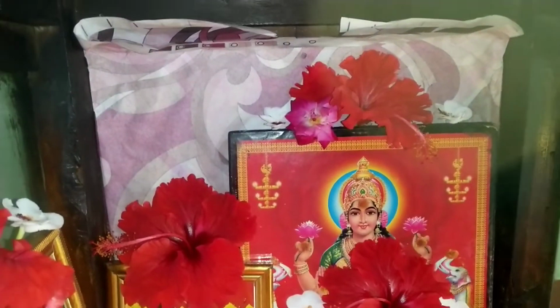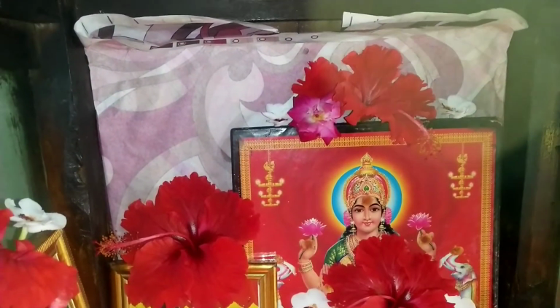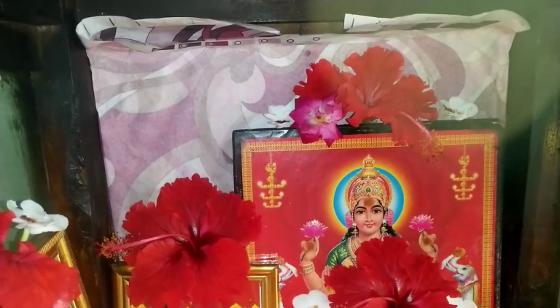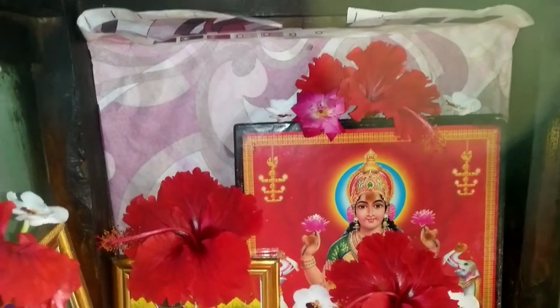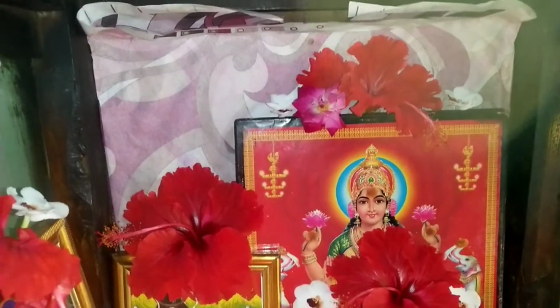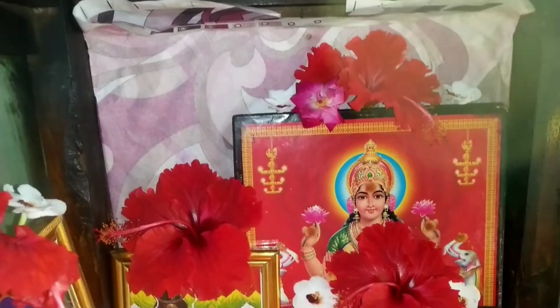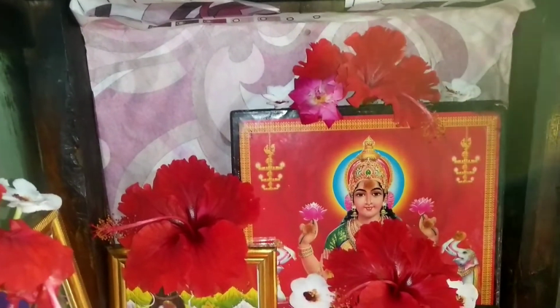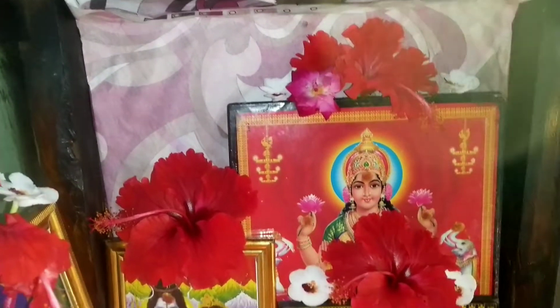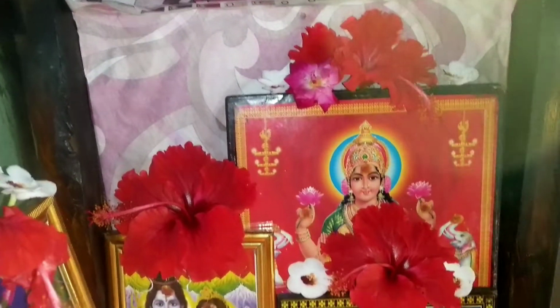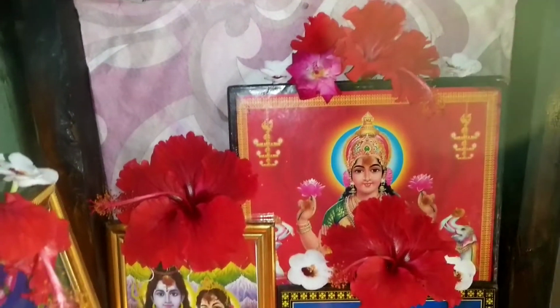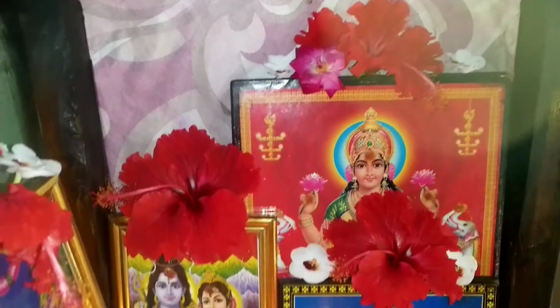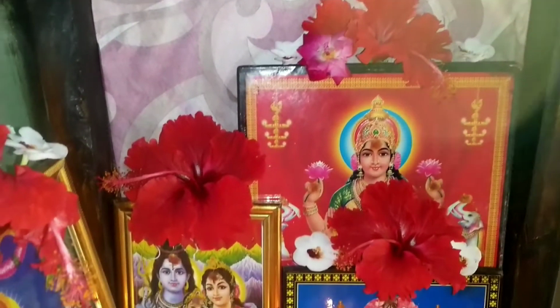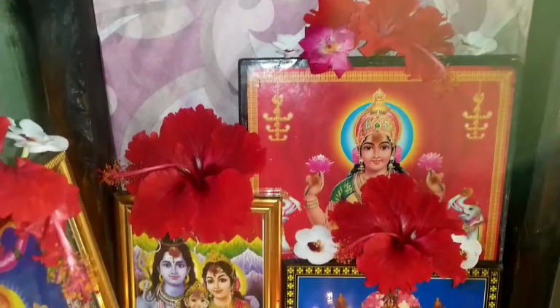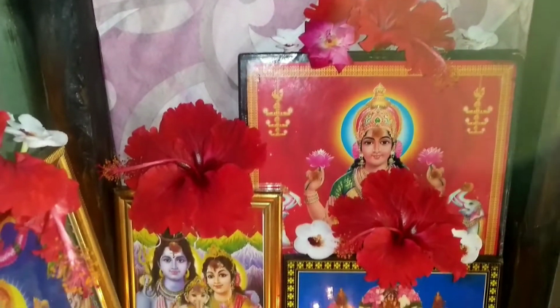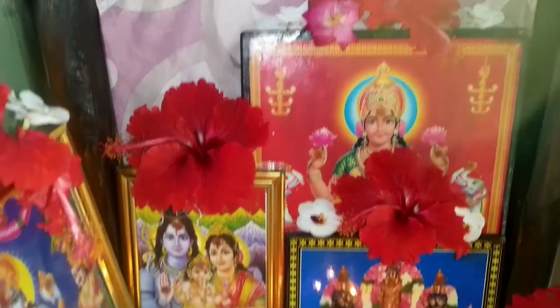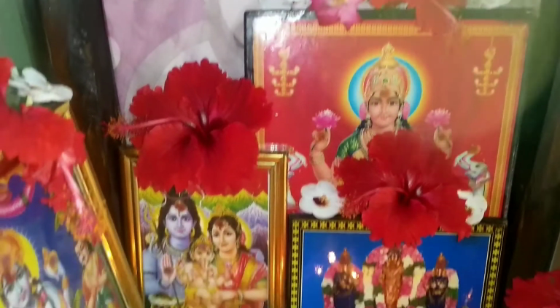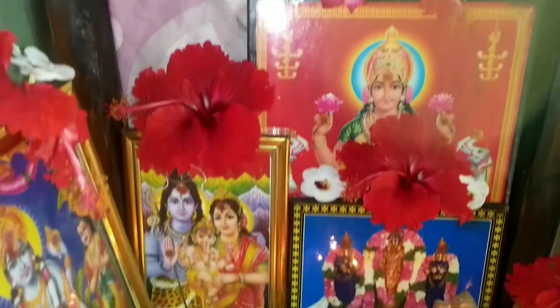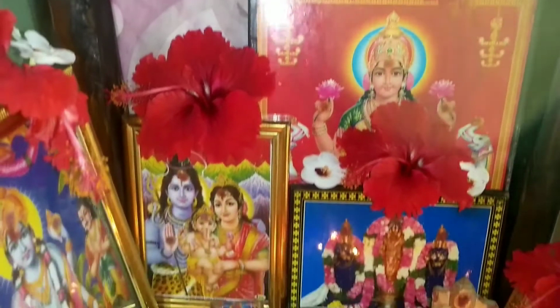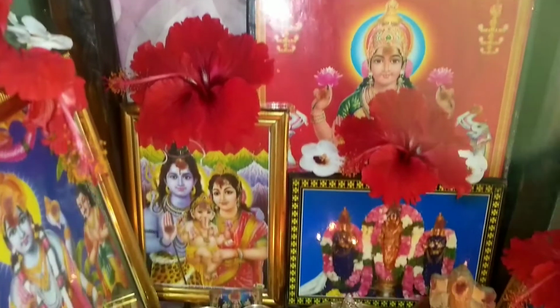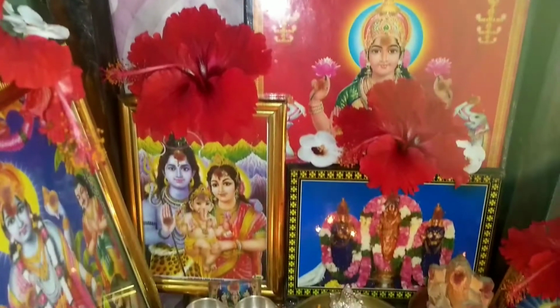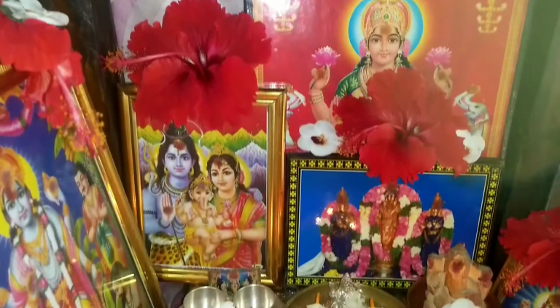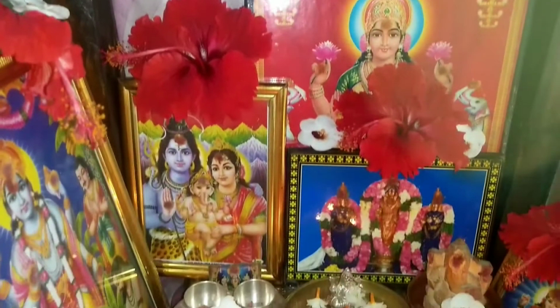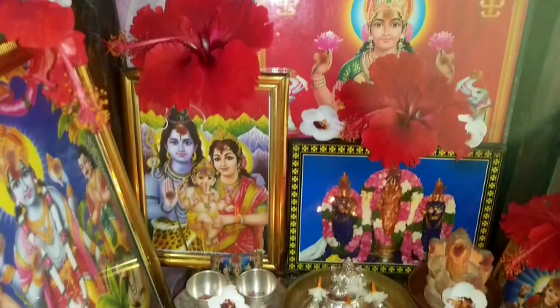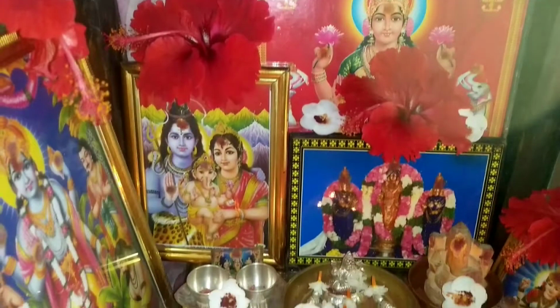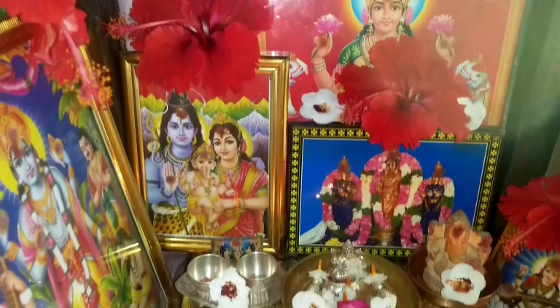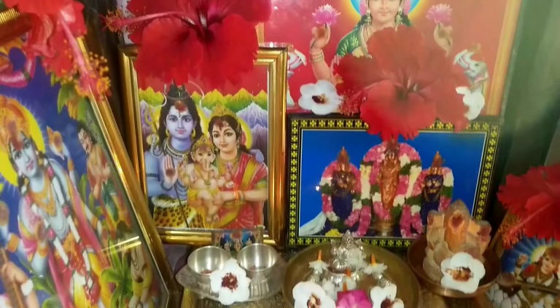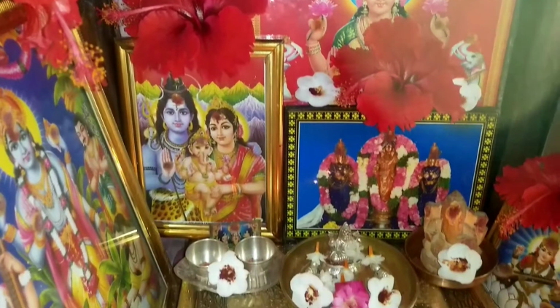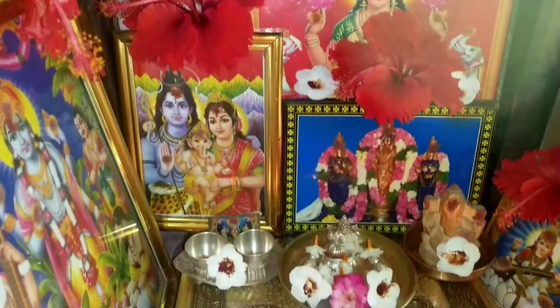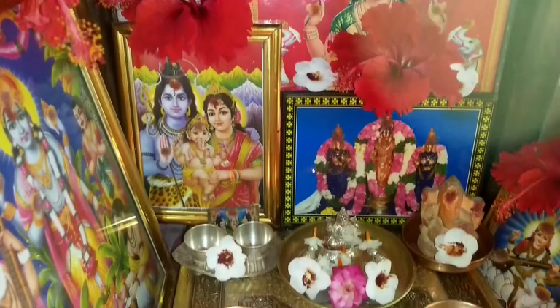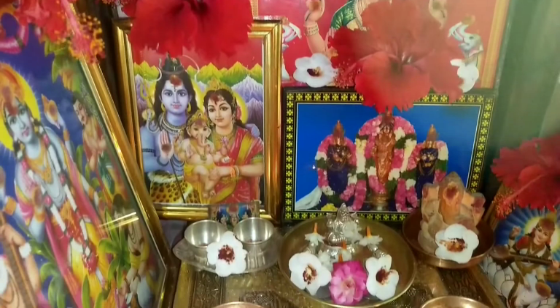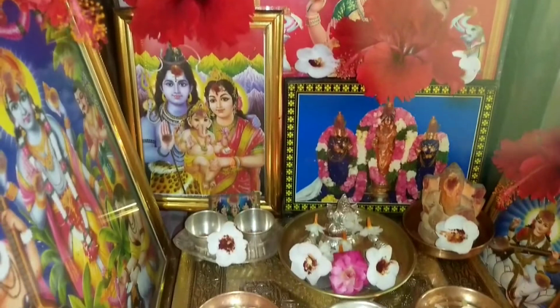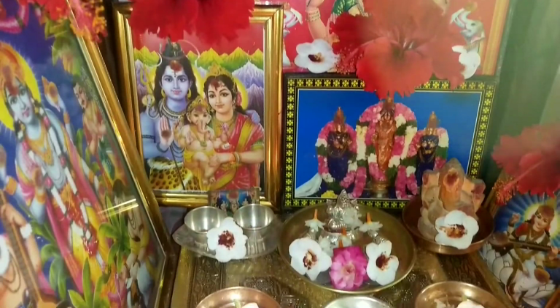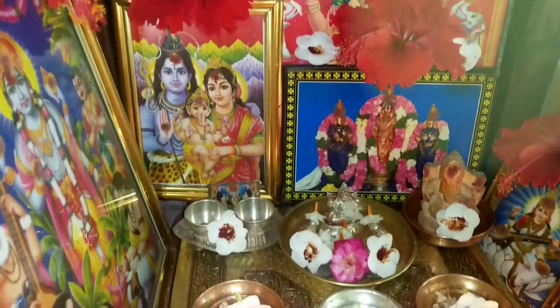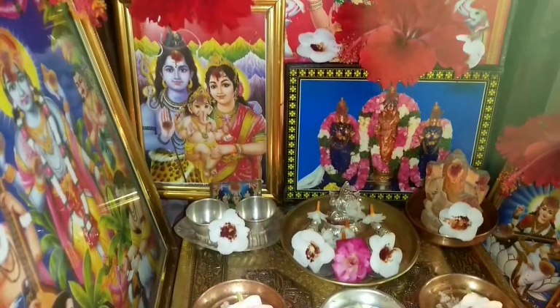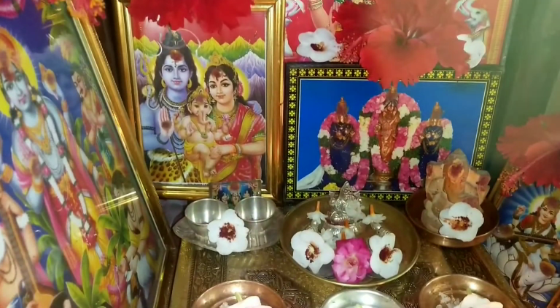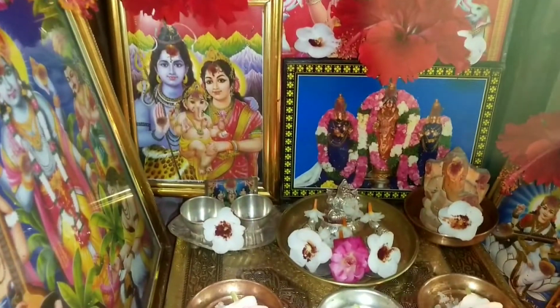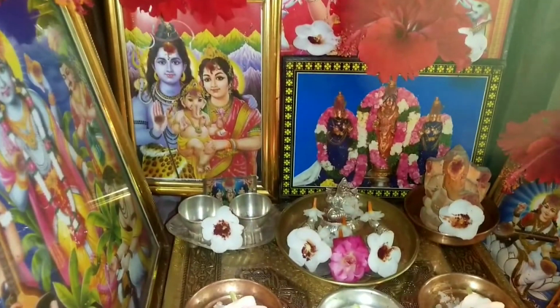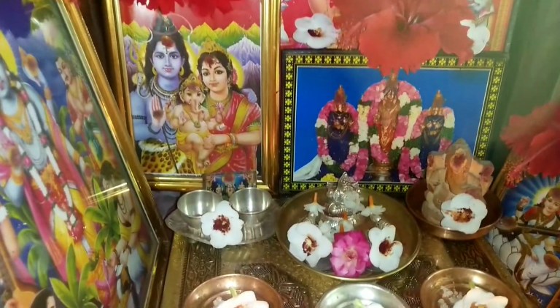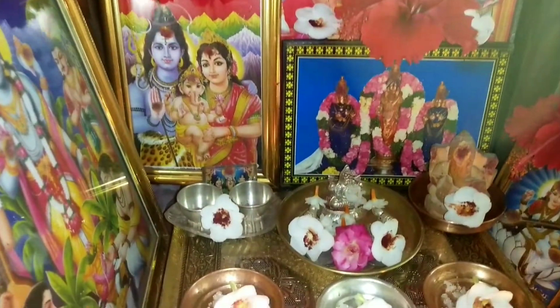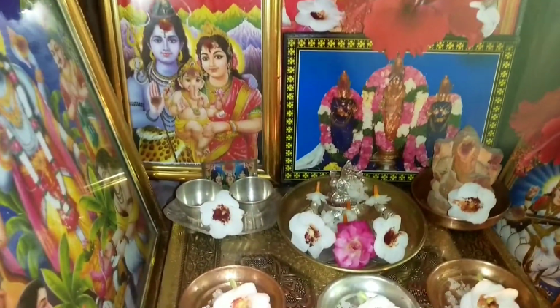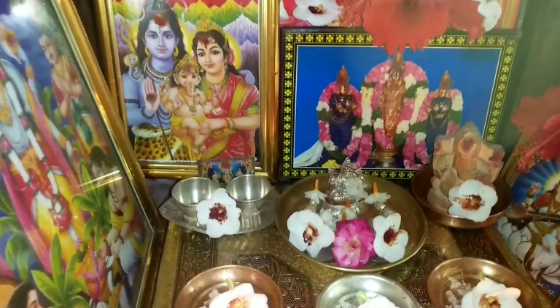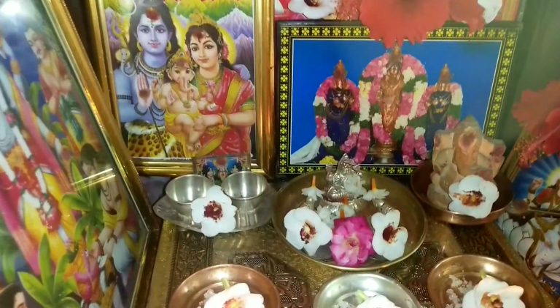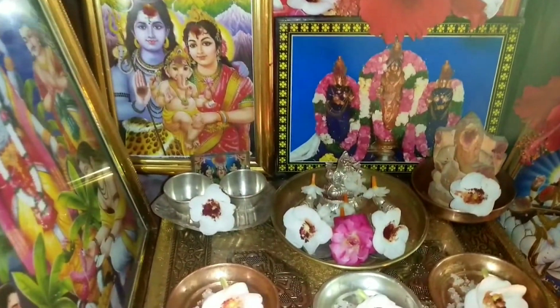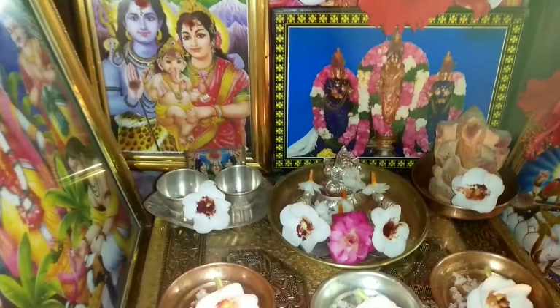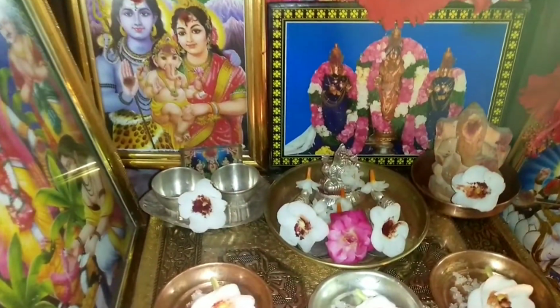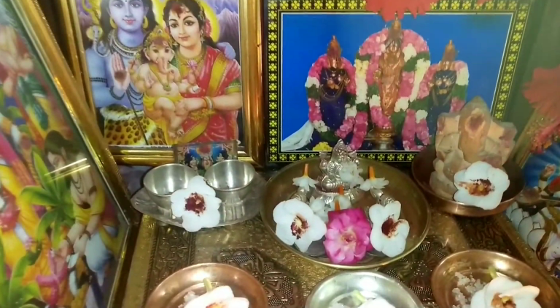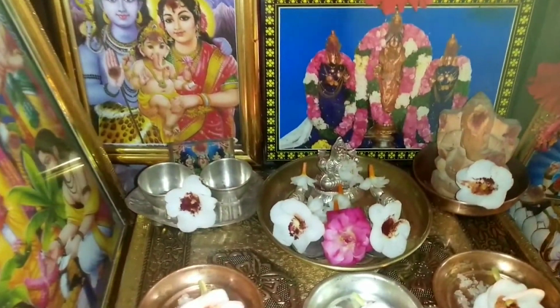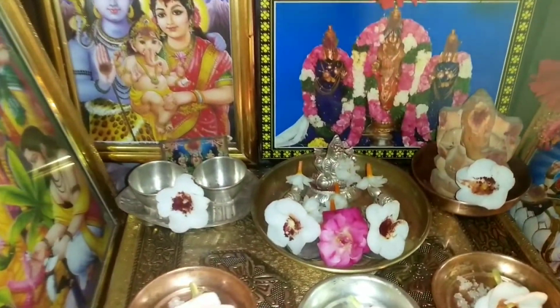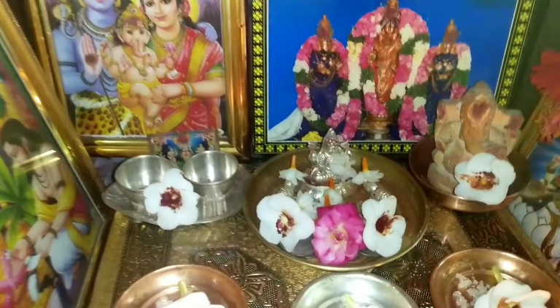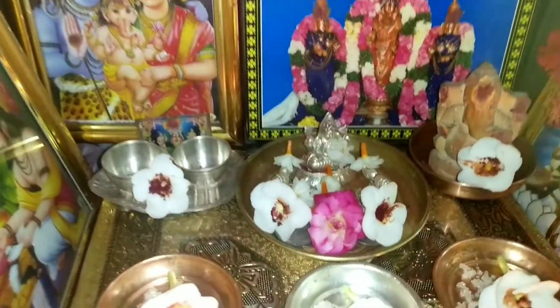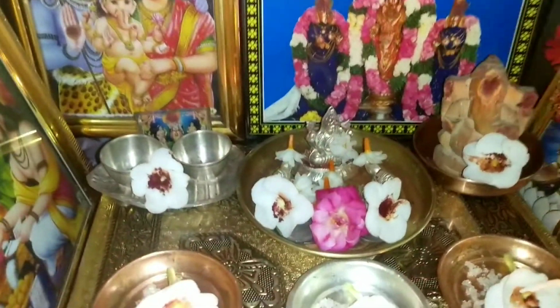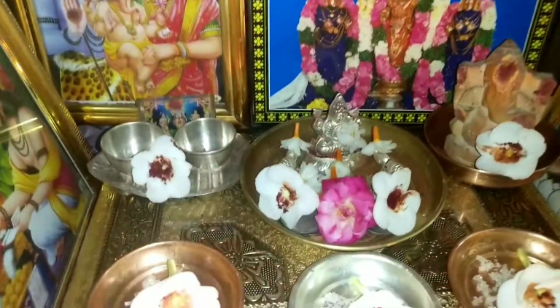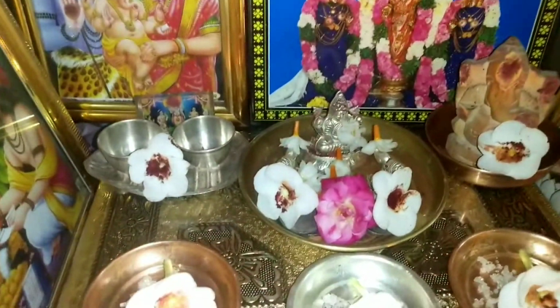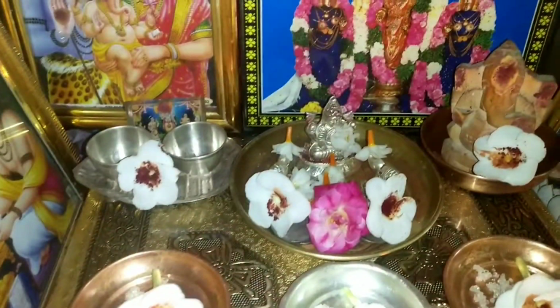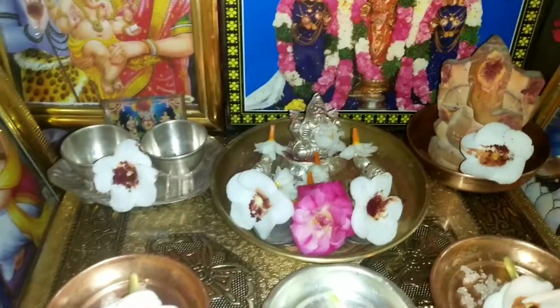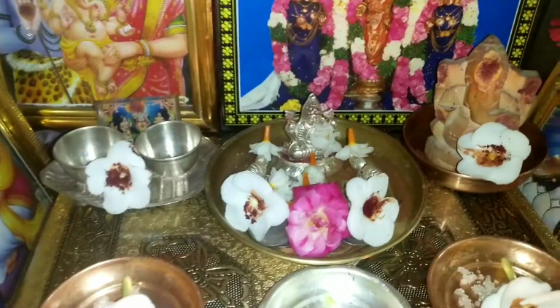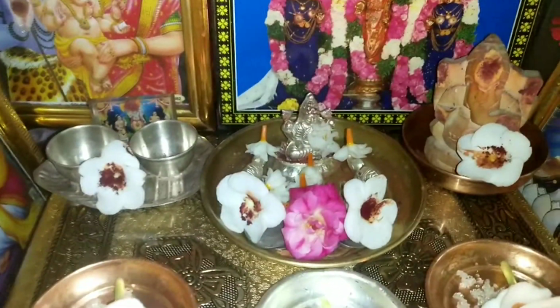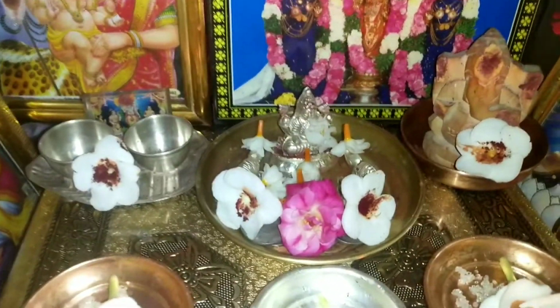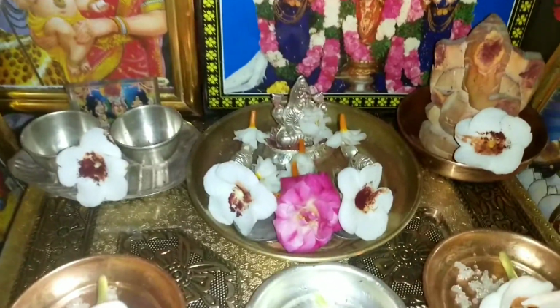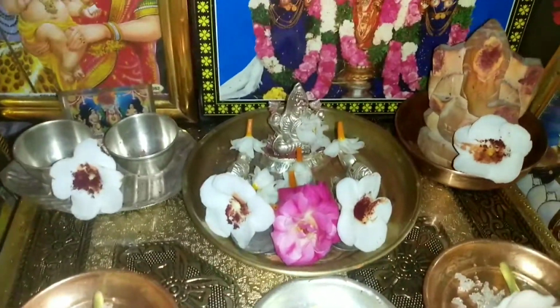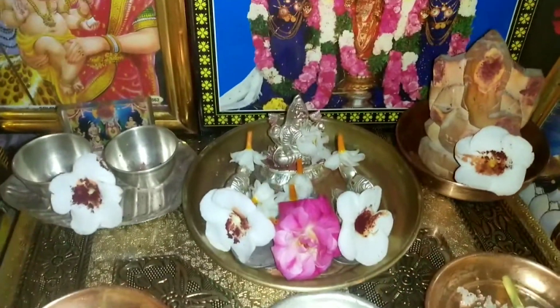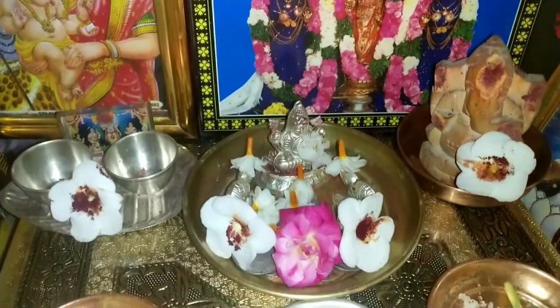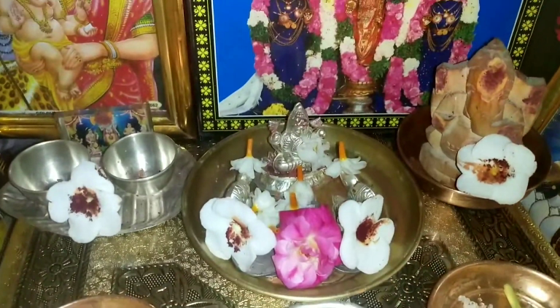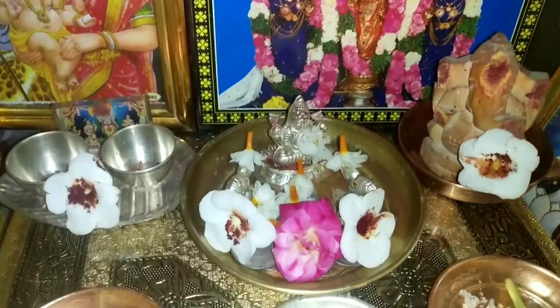Hi, welcome to Chilkurila Sabrela. I am going to show you the video.